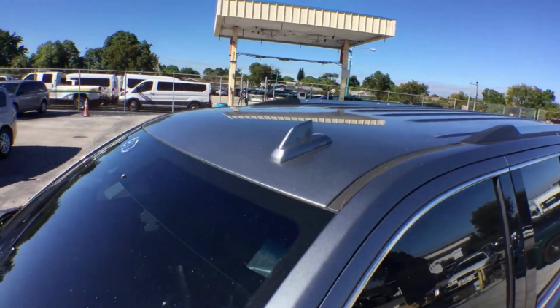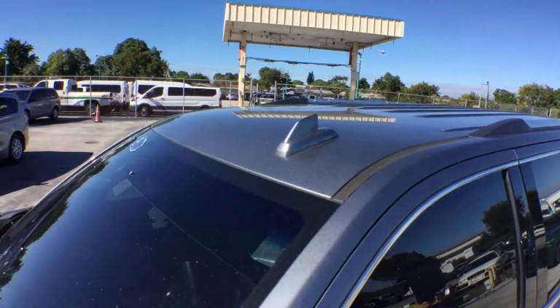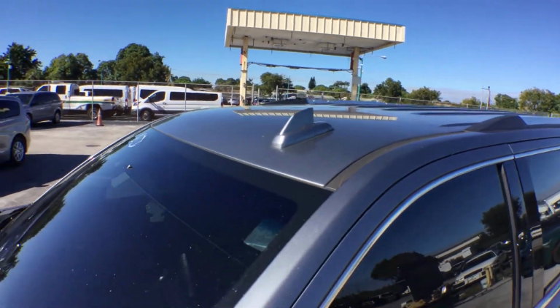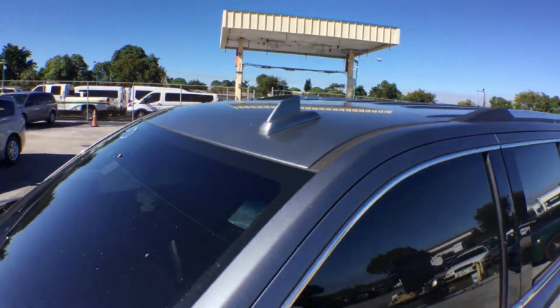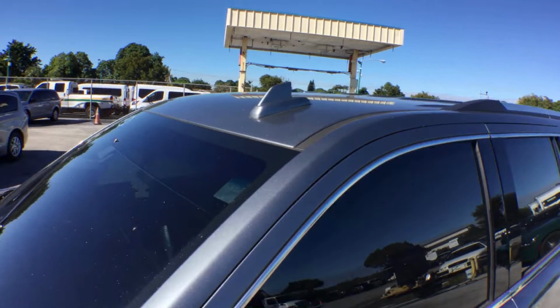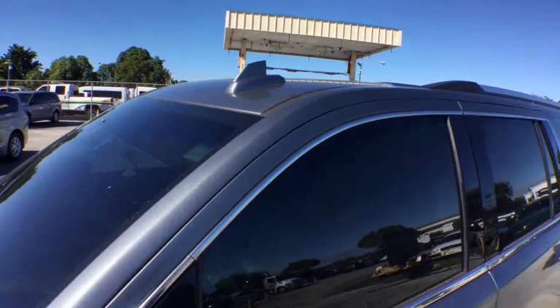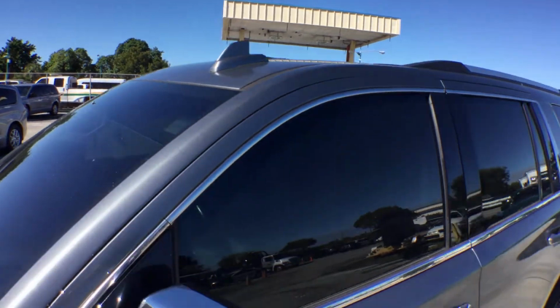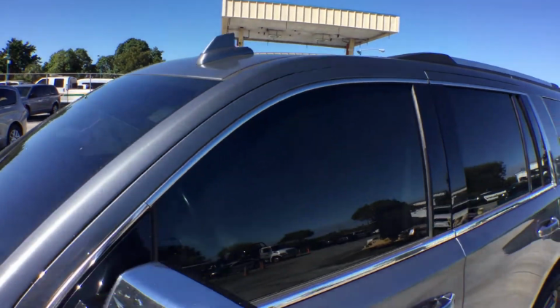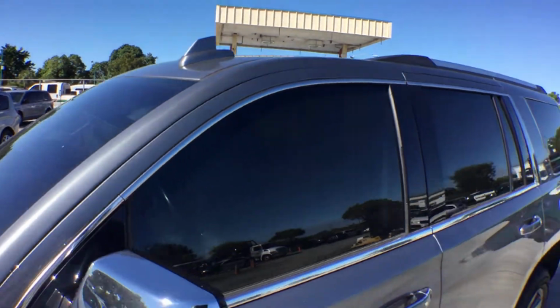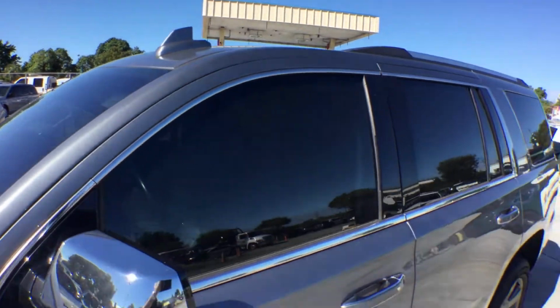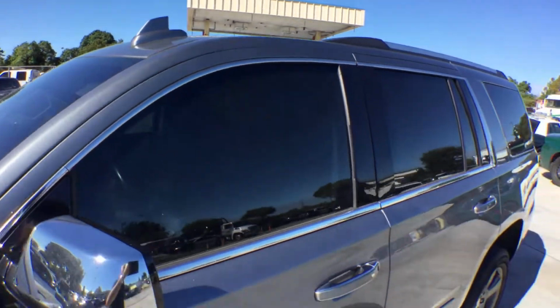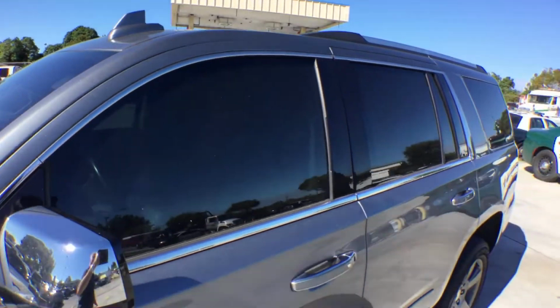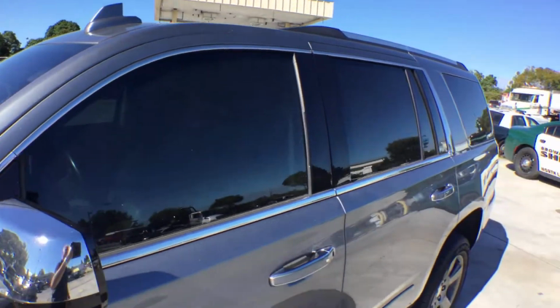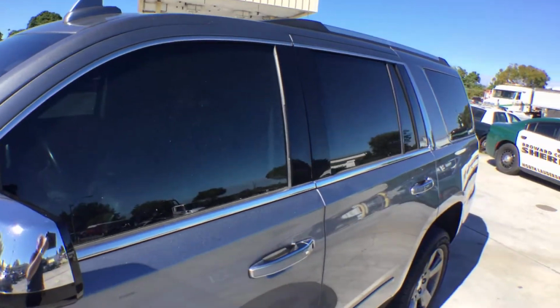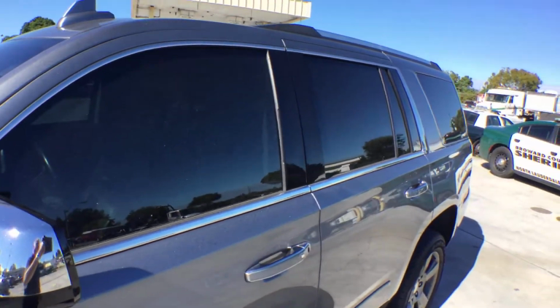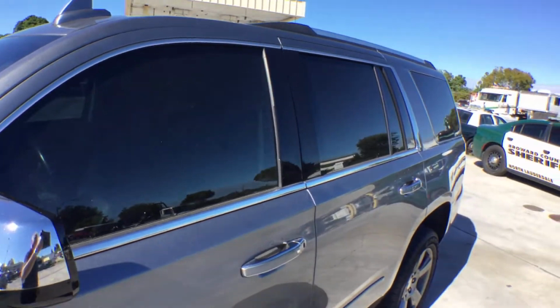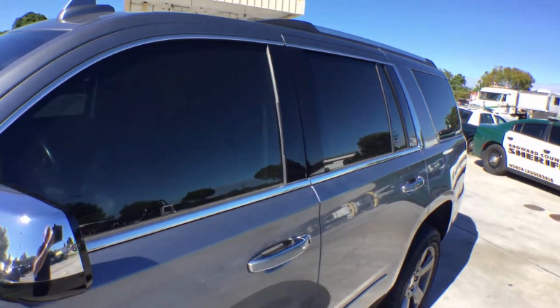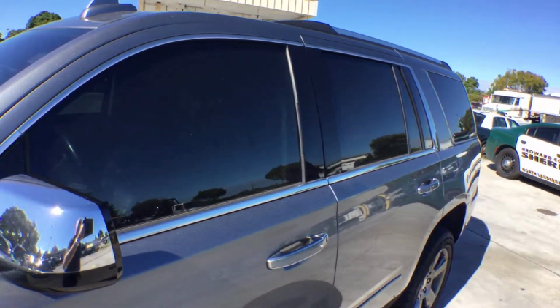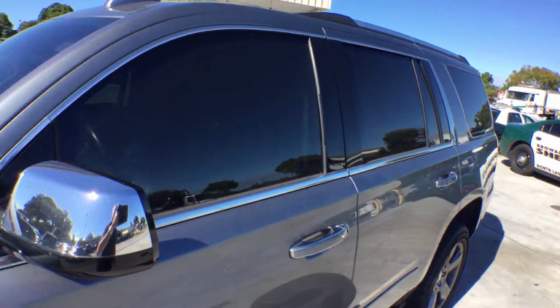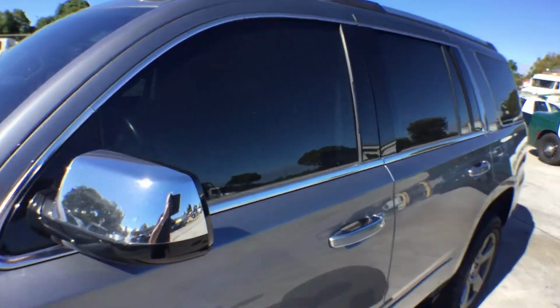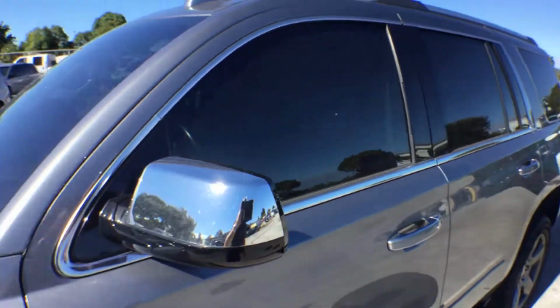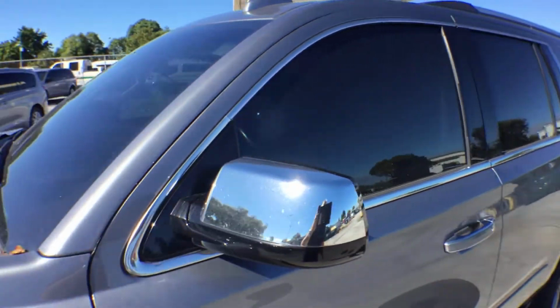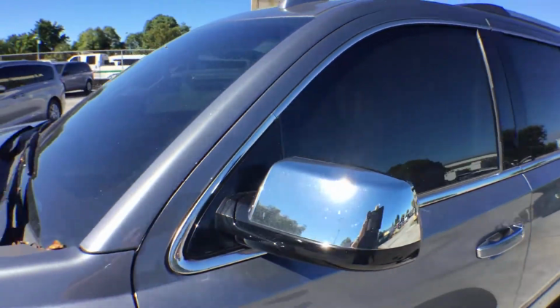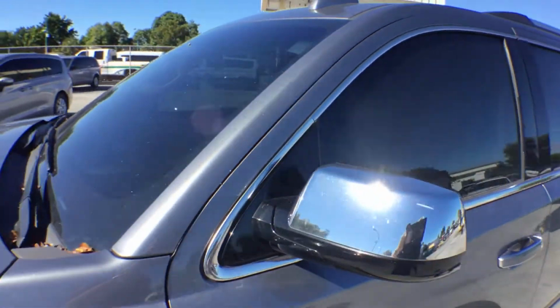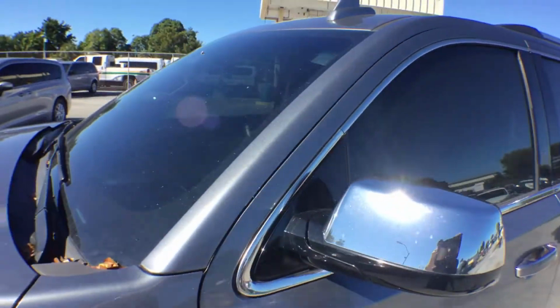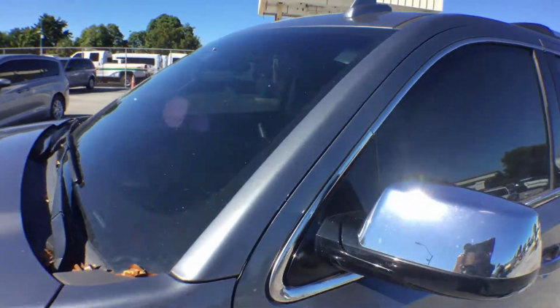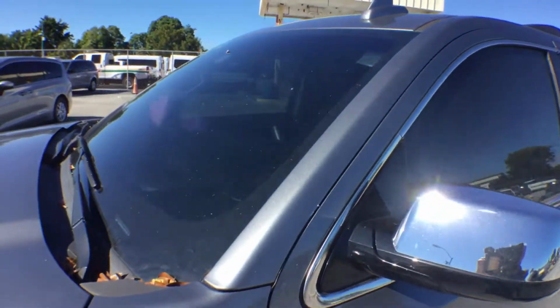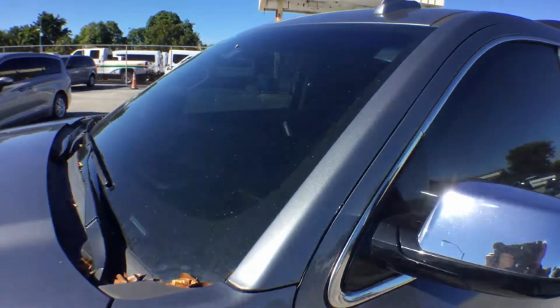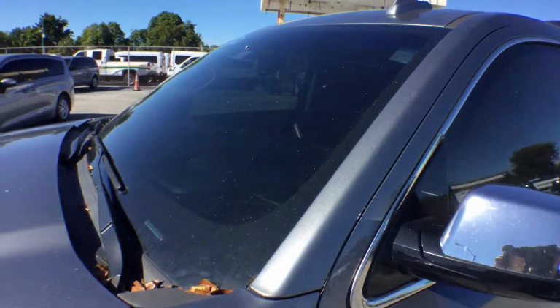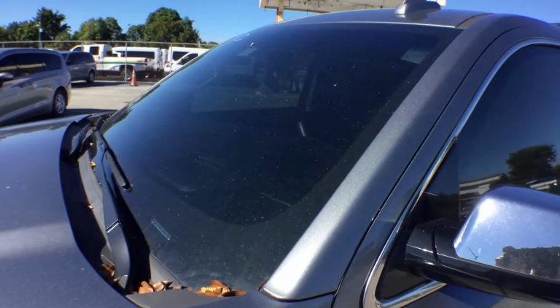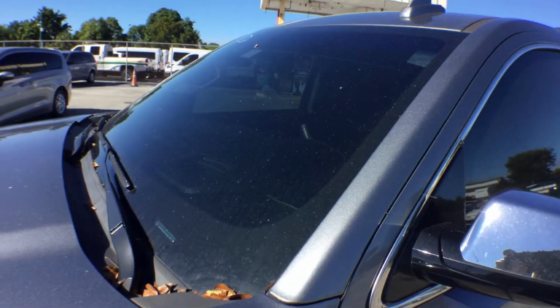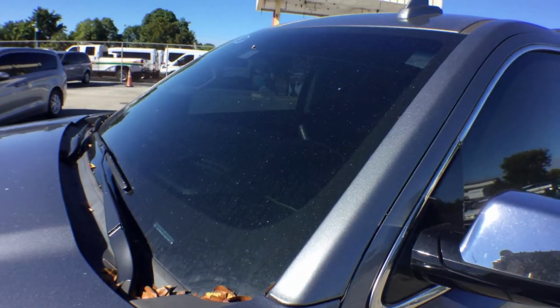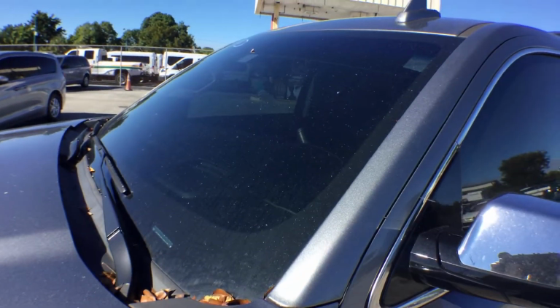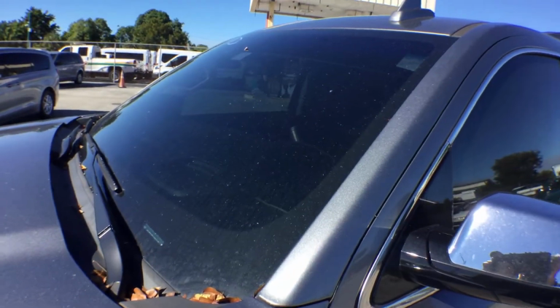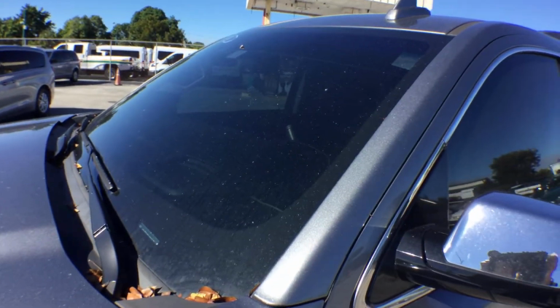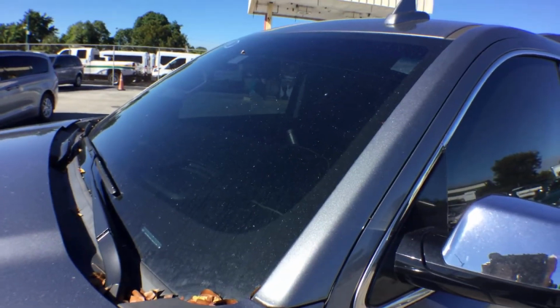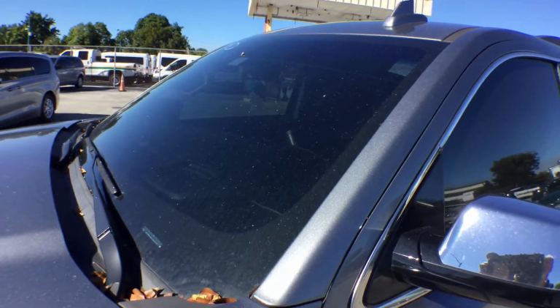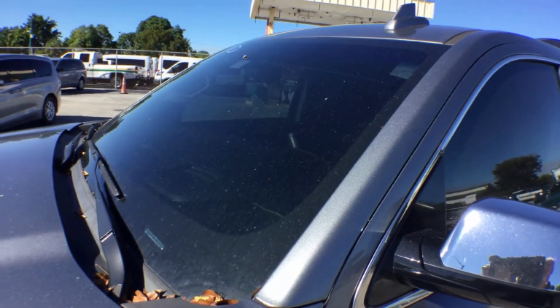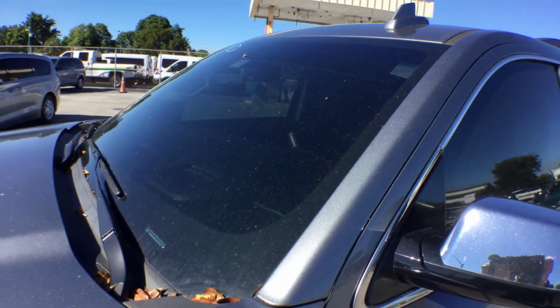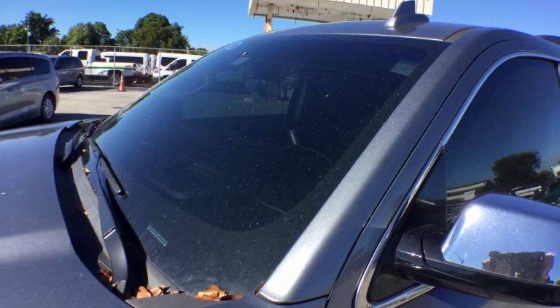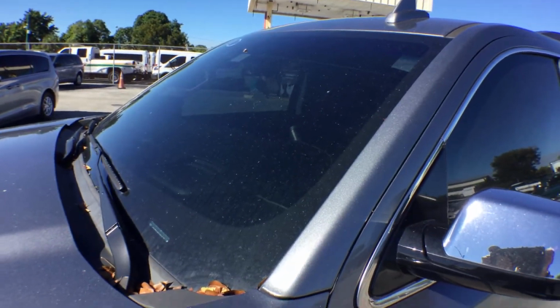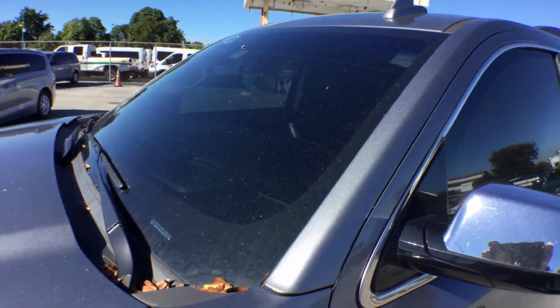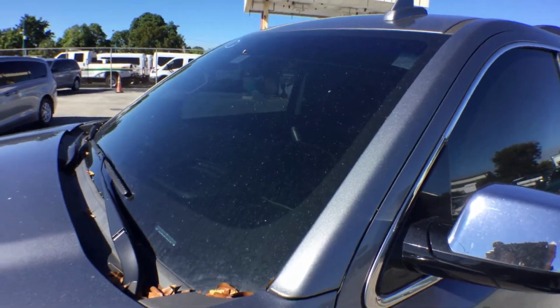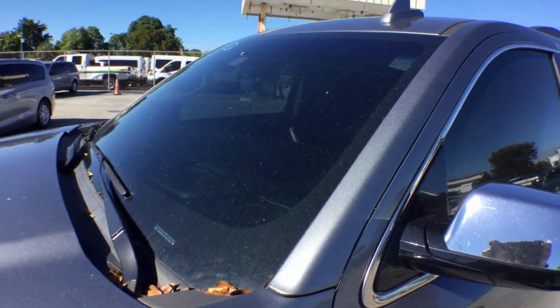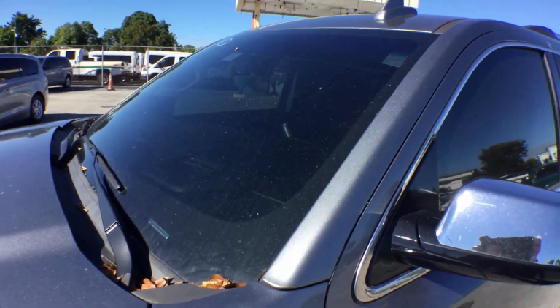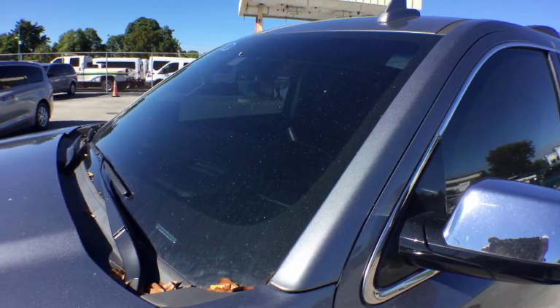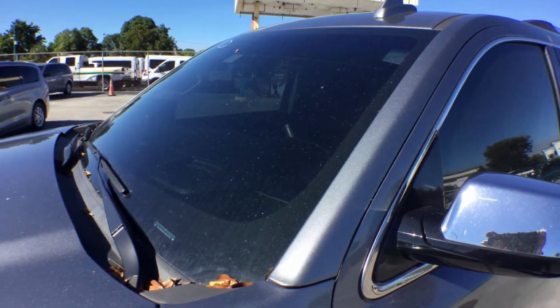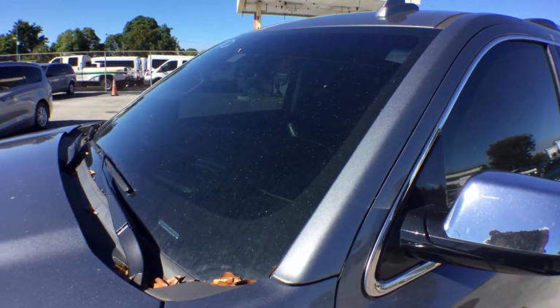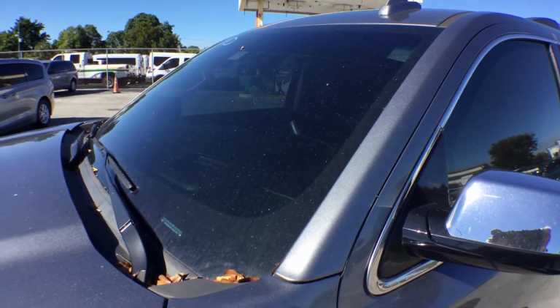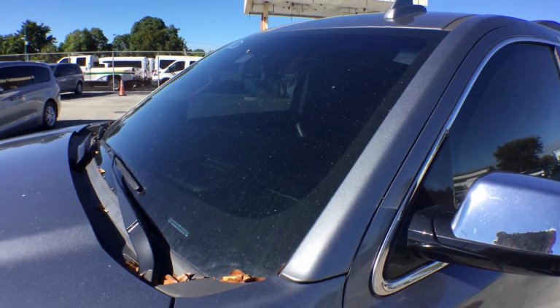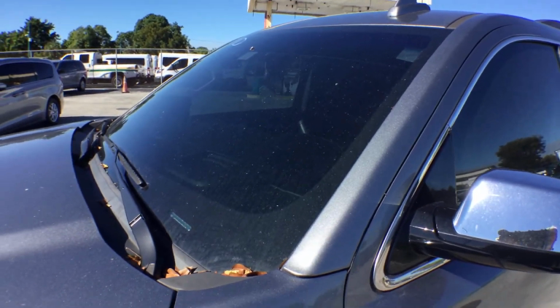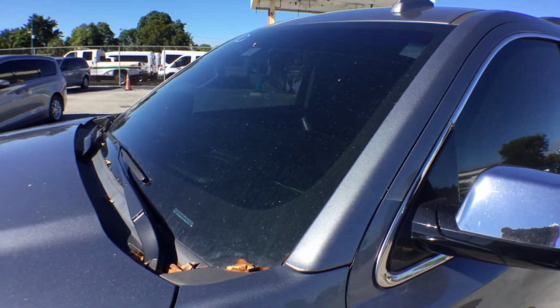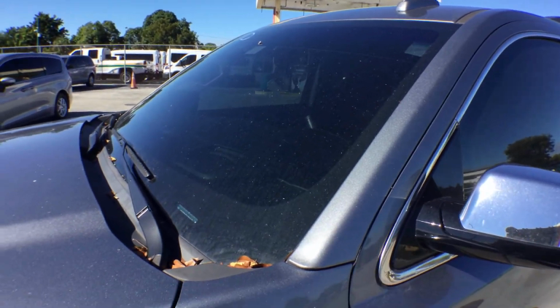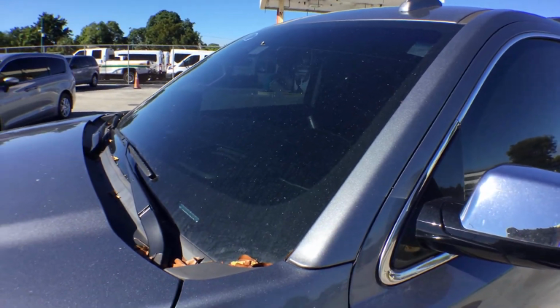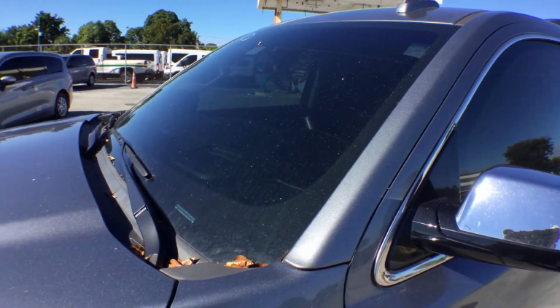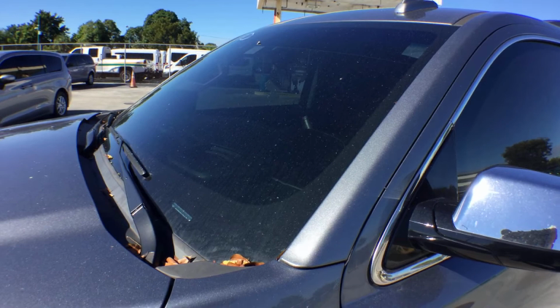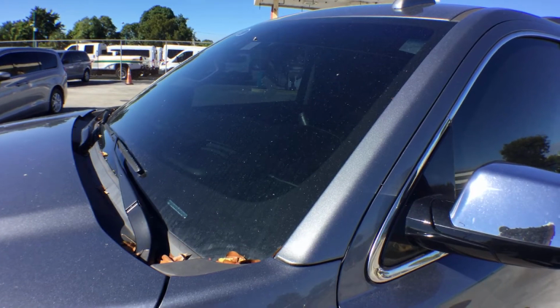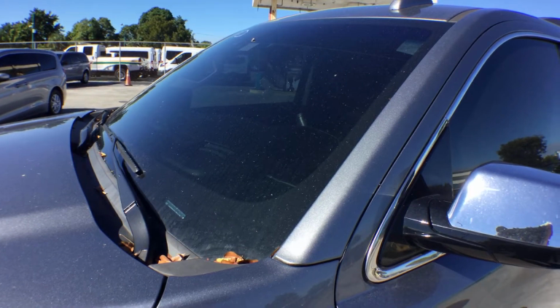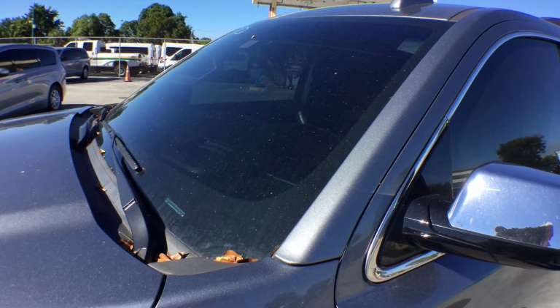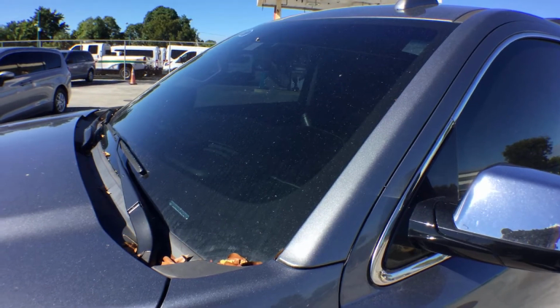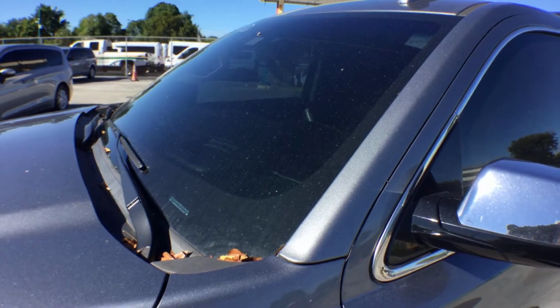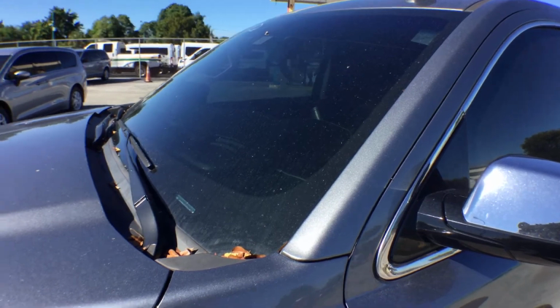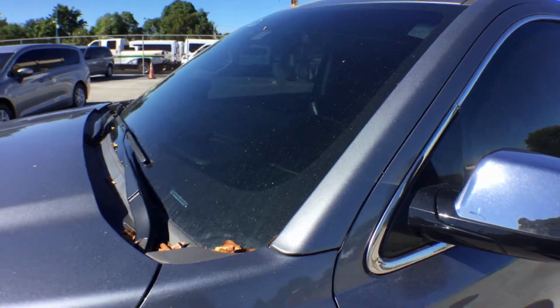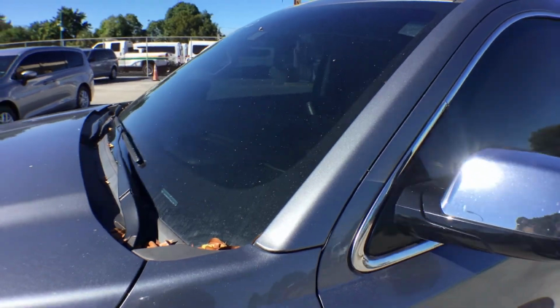It's got dark tinted windows all around, even the front windows are tinted, which you should remove that.